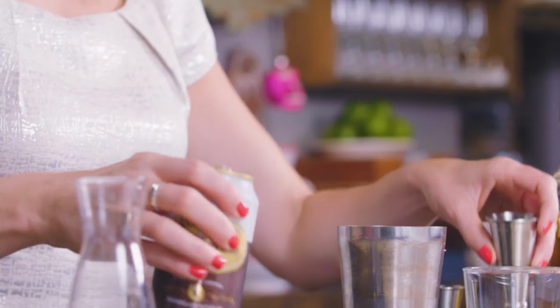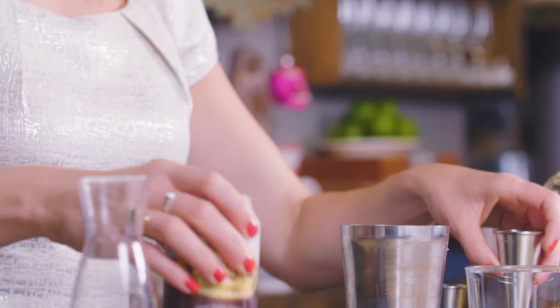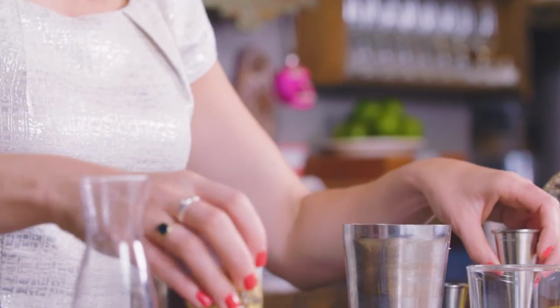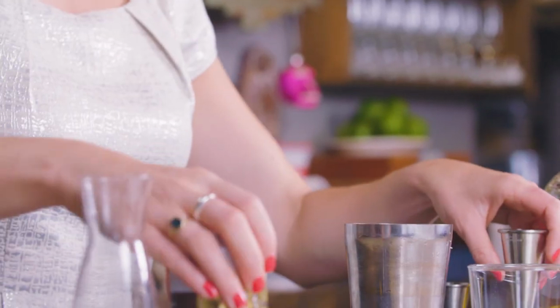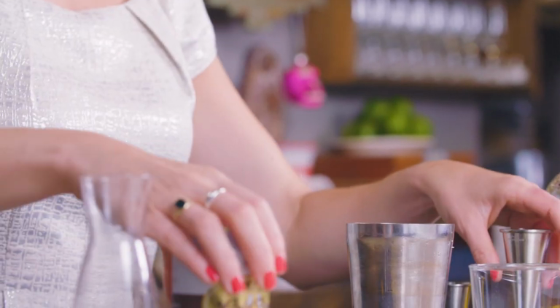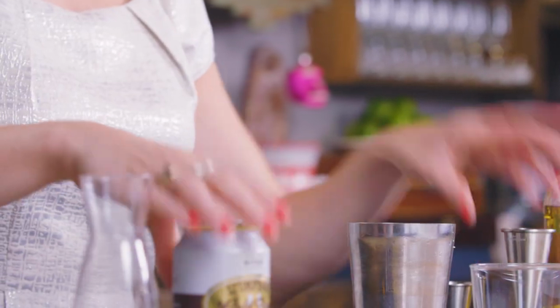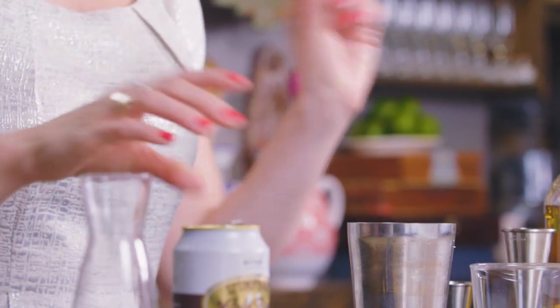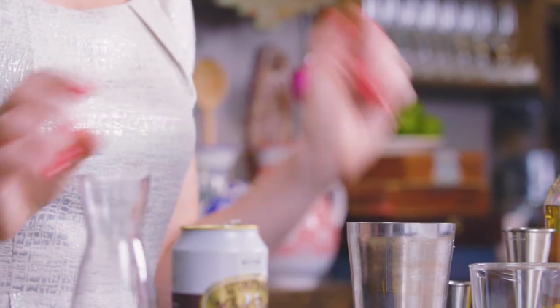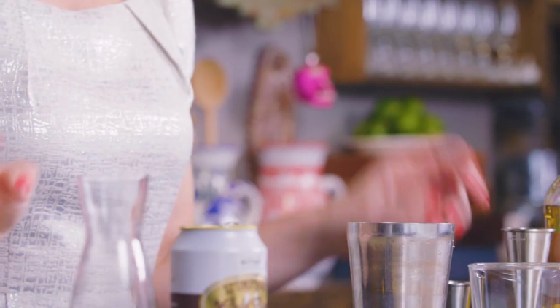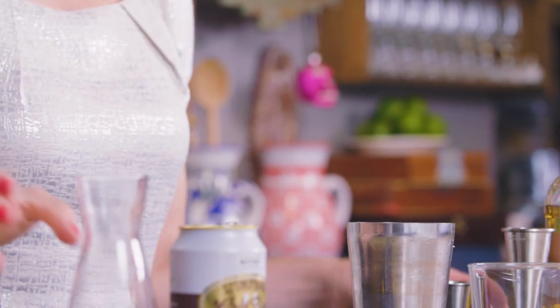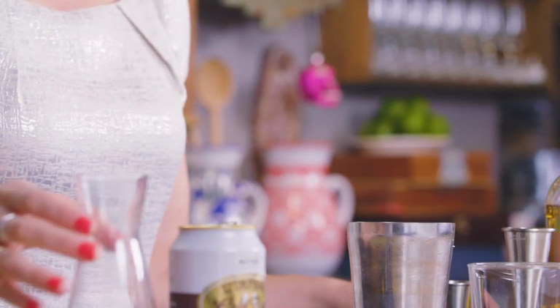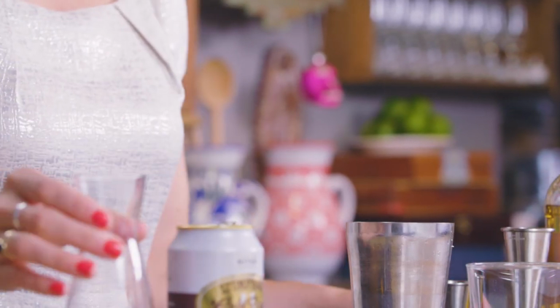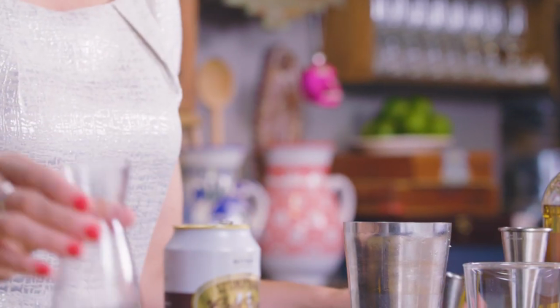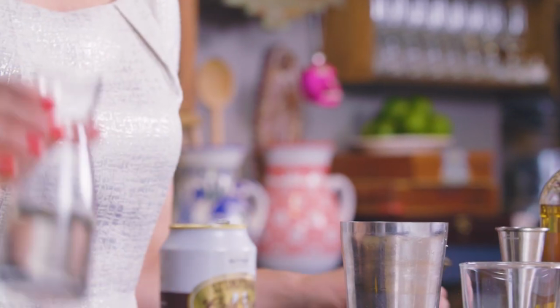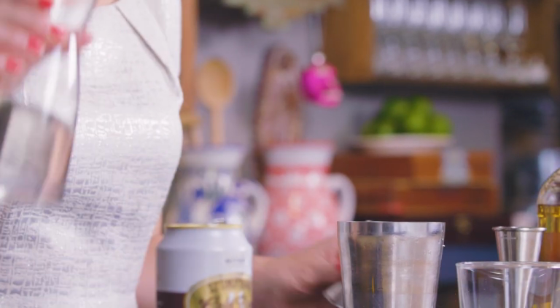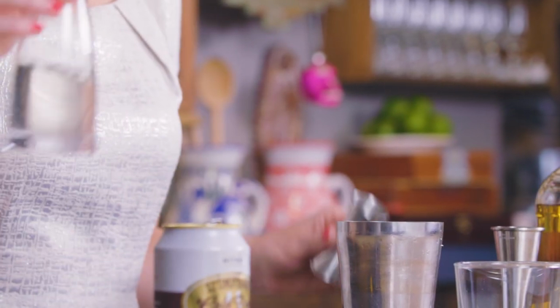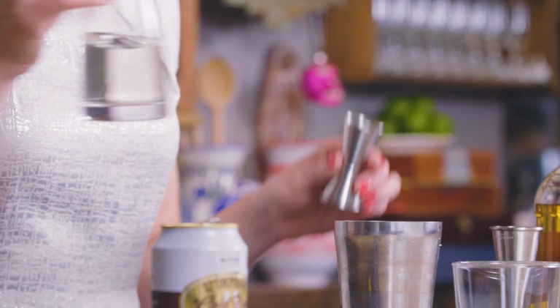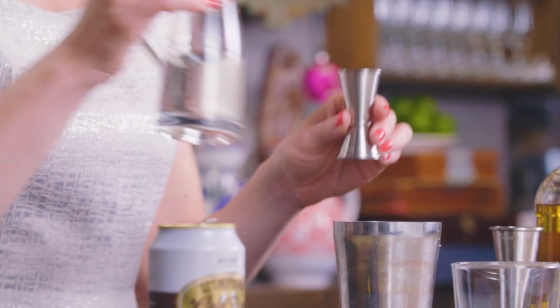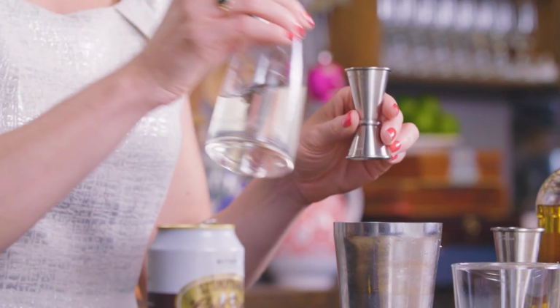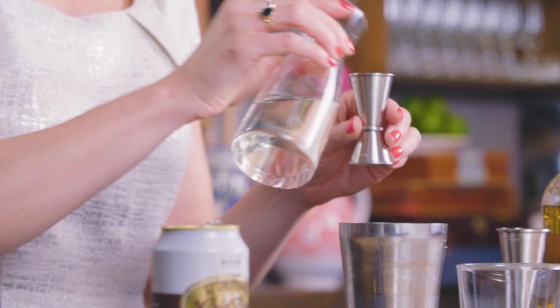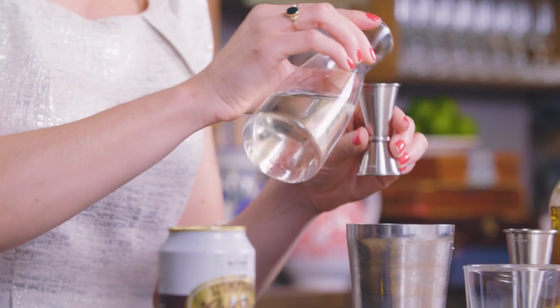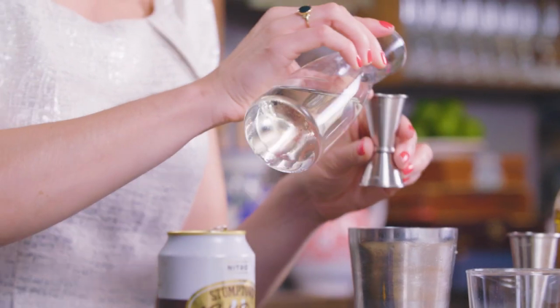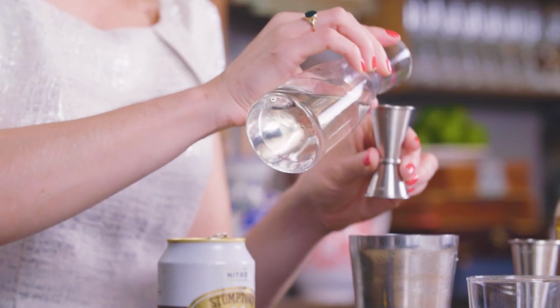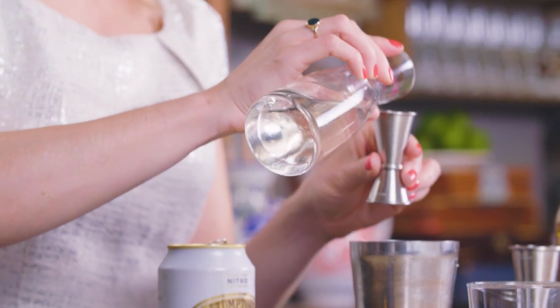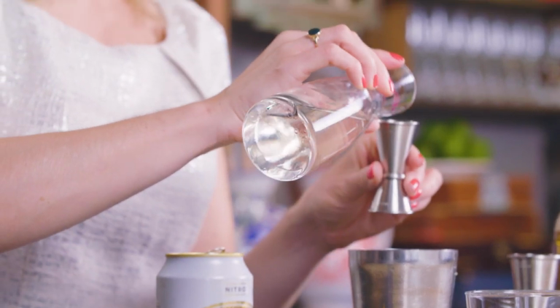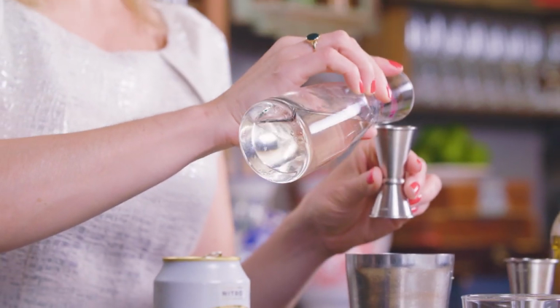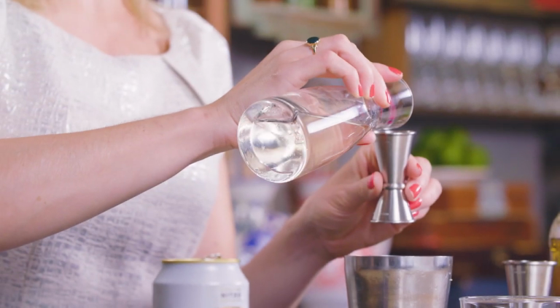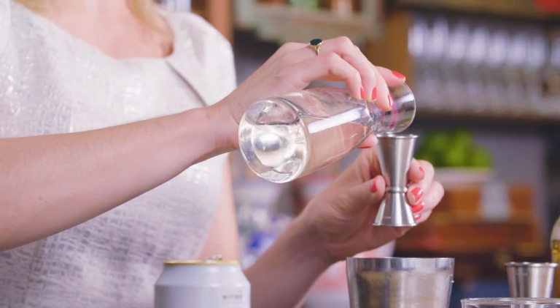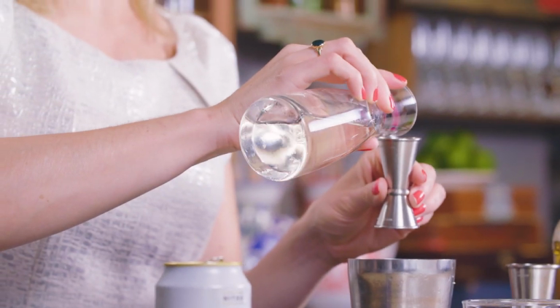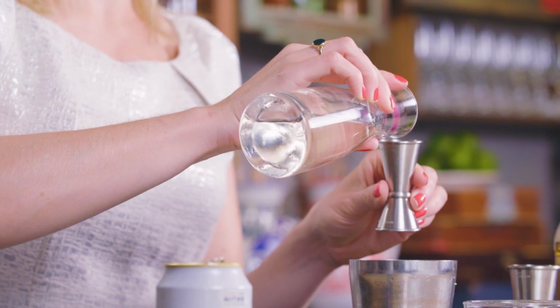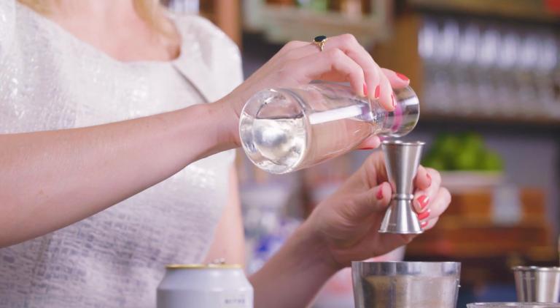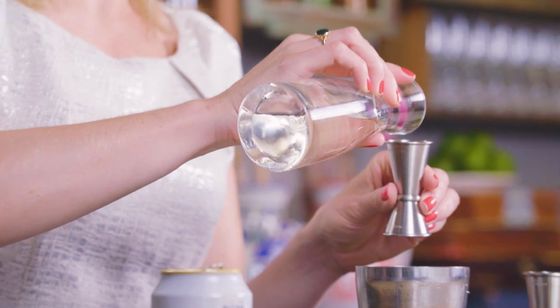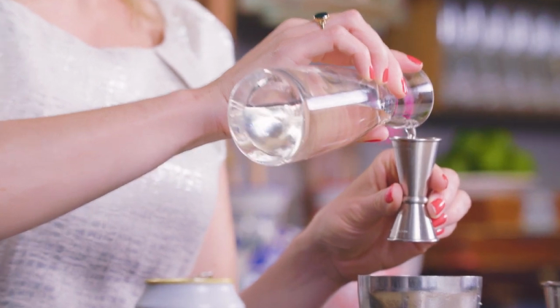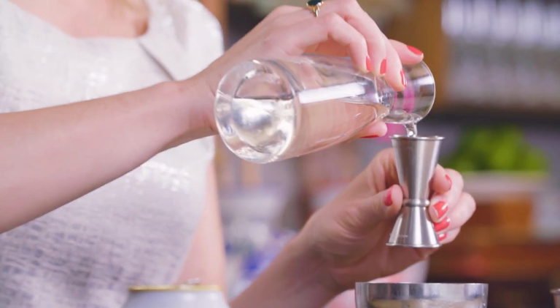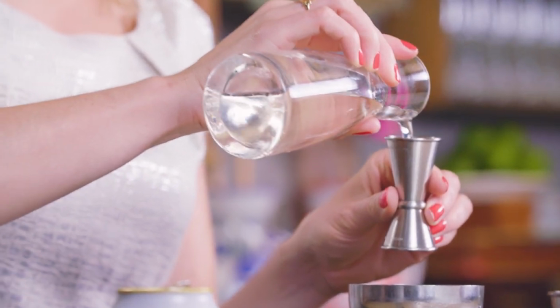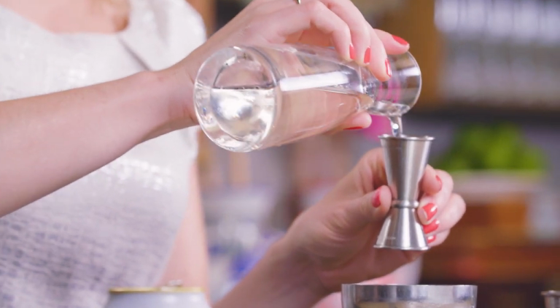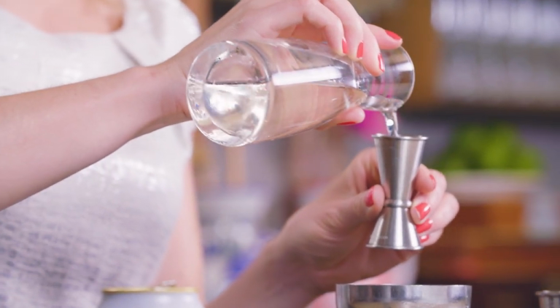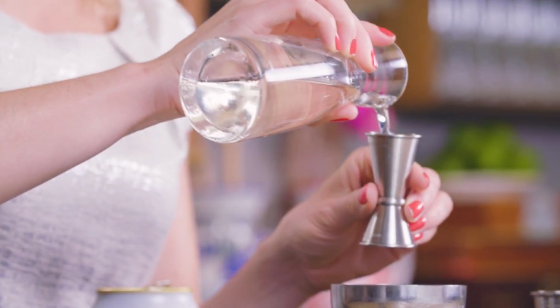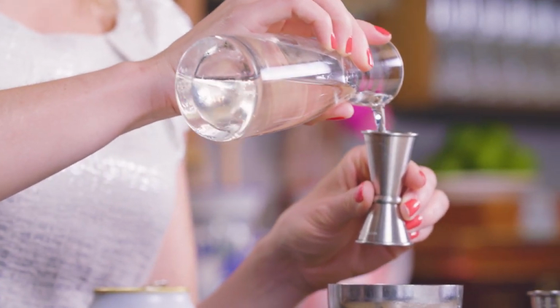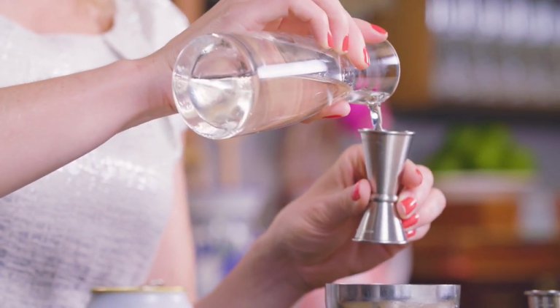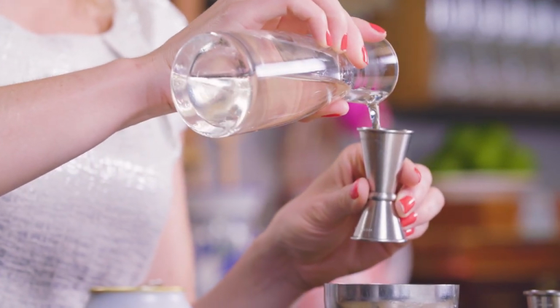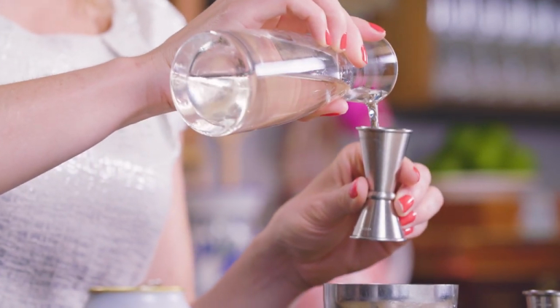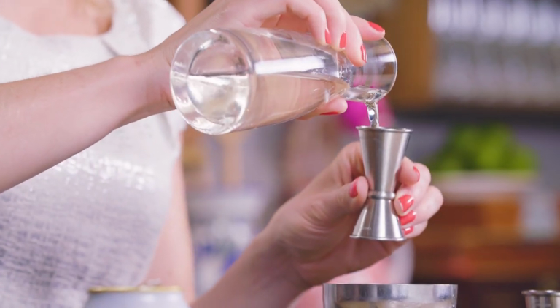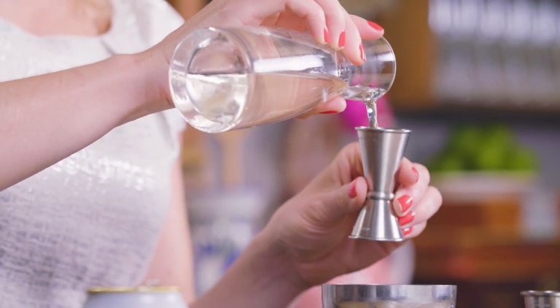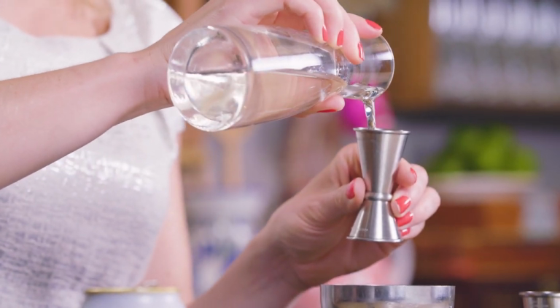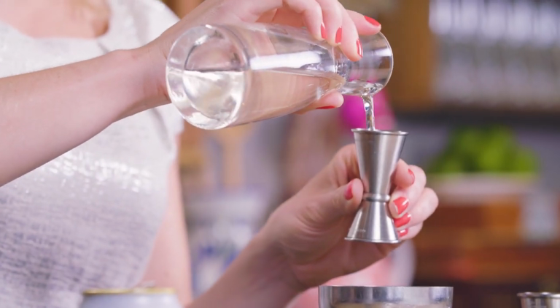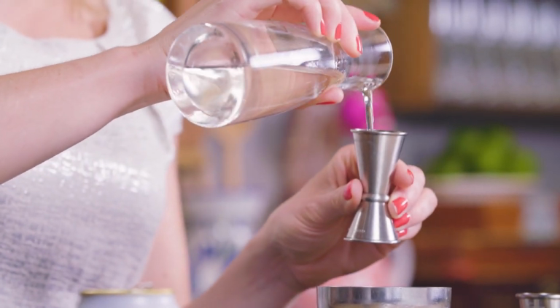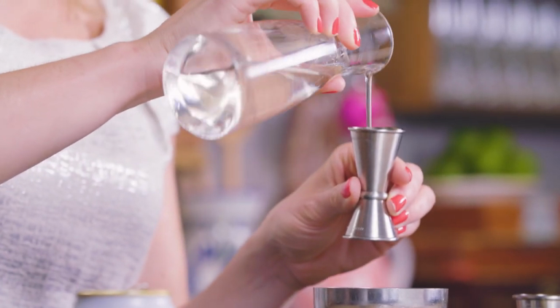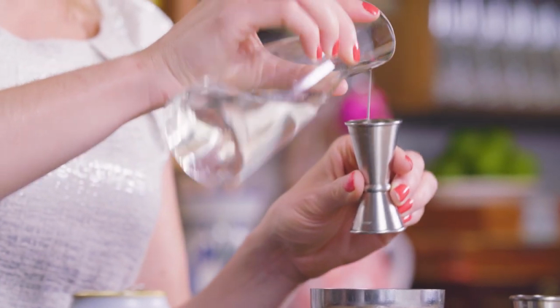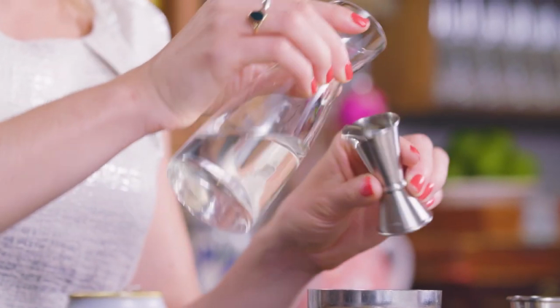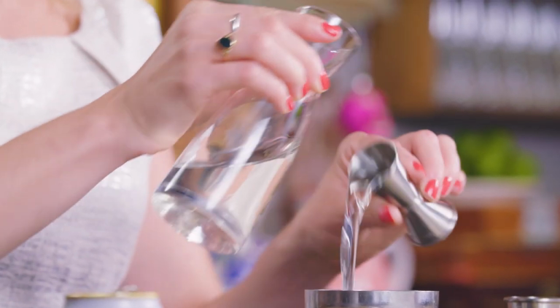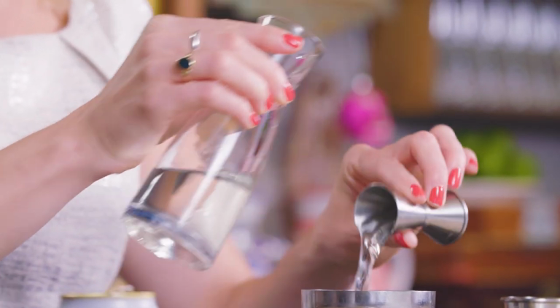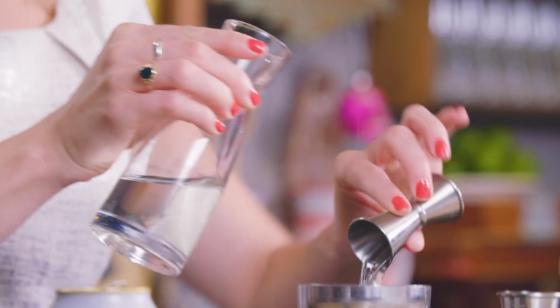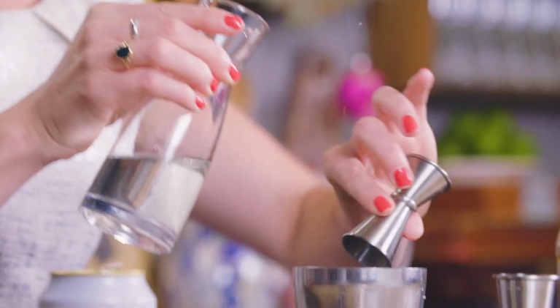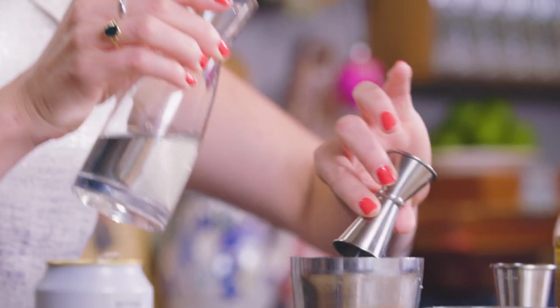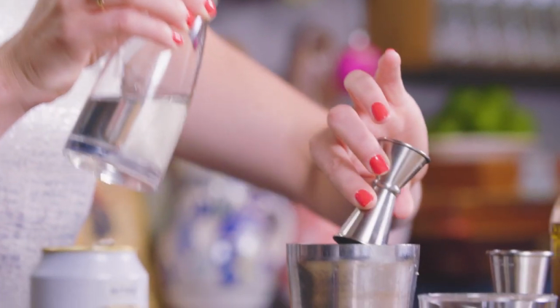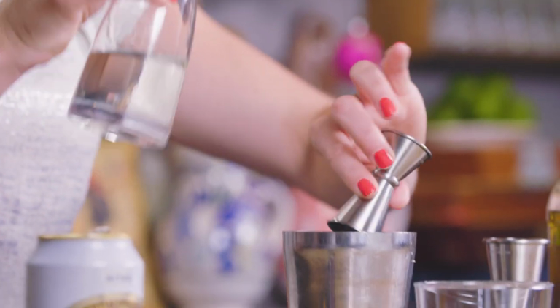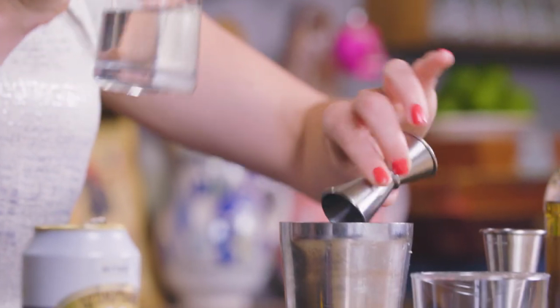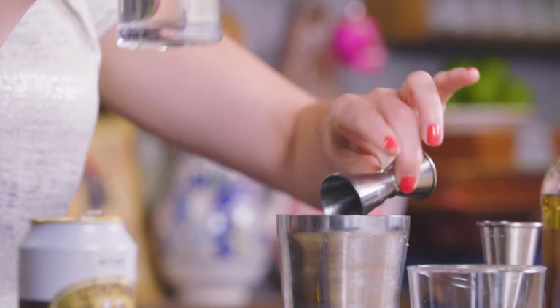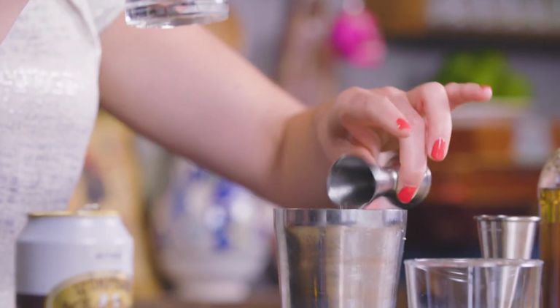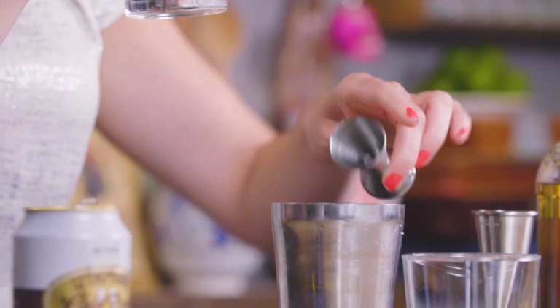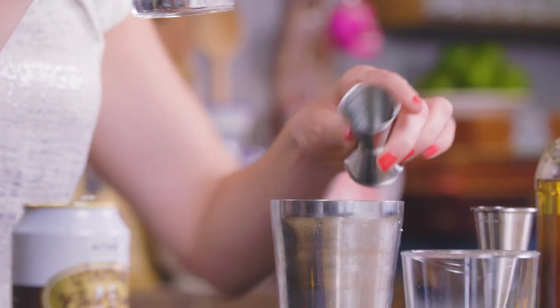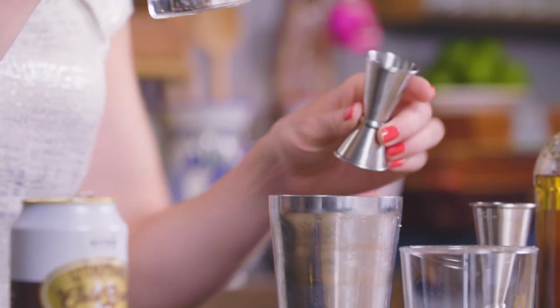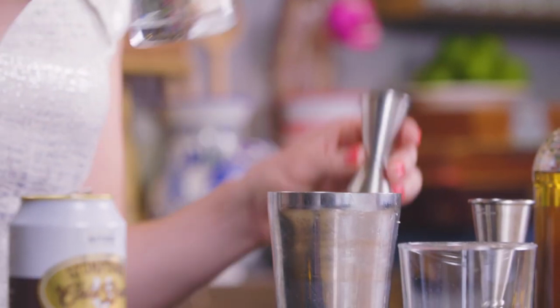And then just to sweeten this up a little and add a burst of flavor, I'm going to use vanilla bean simple syrup — and that's a three-quarter ounce.